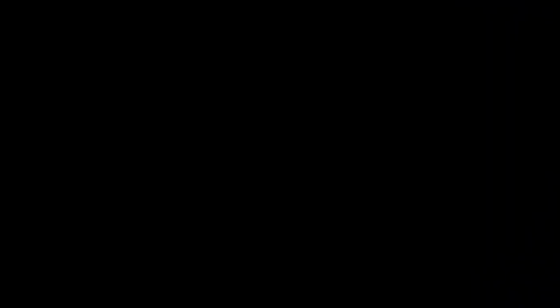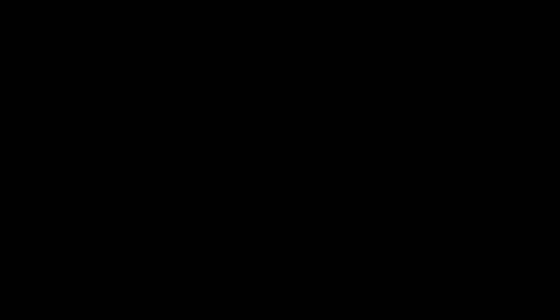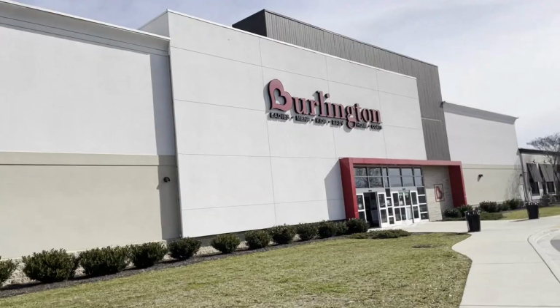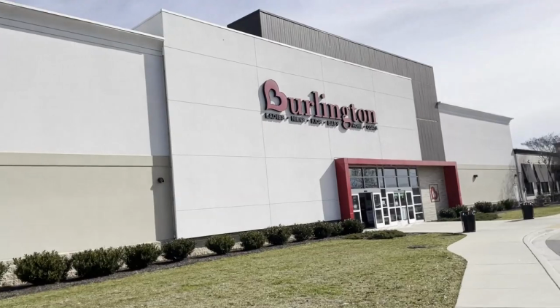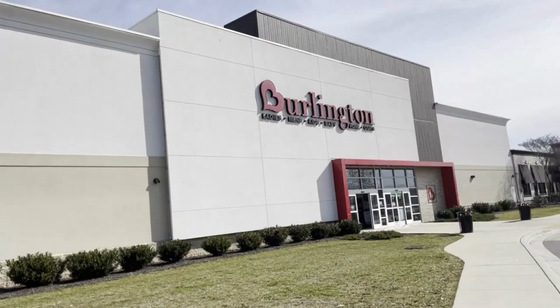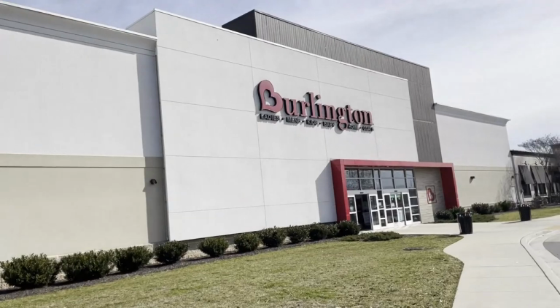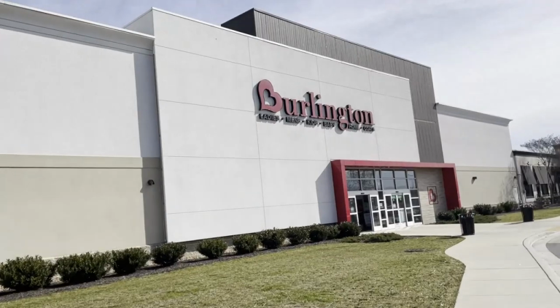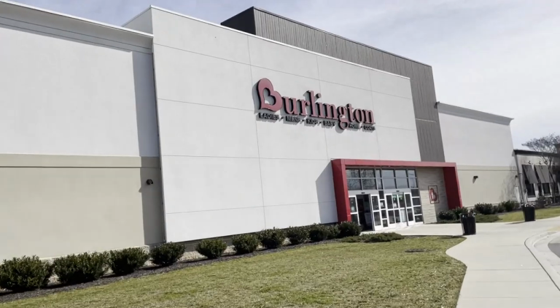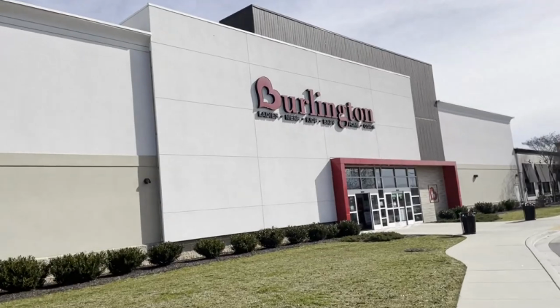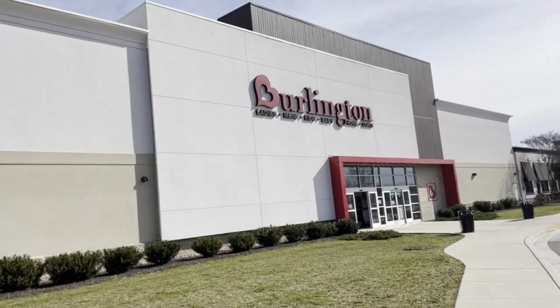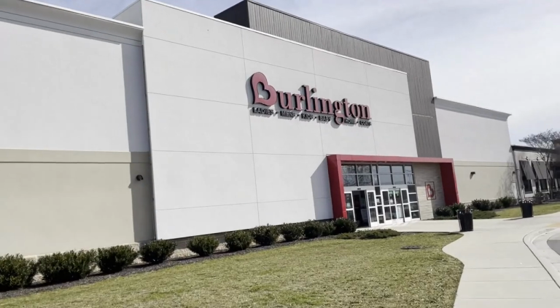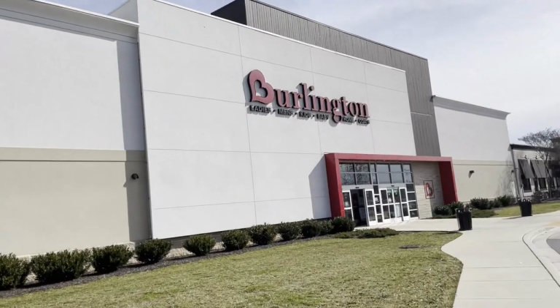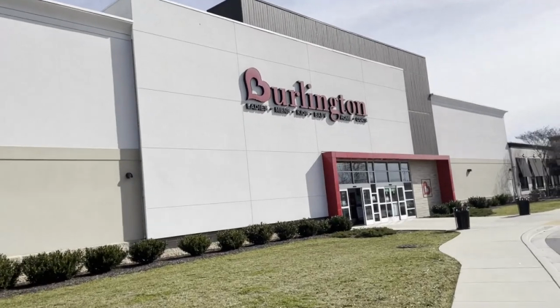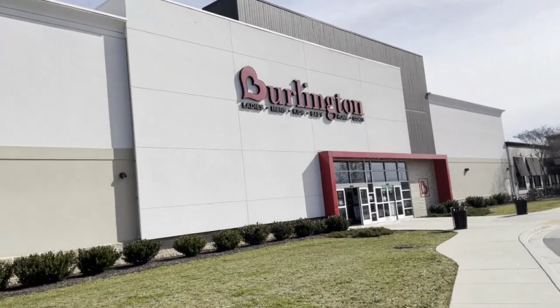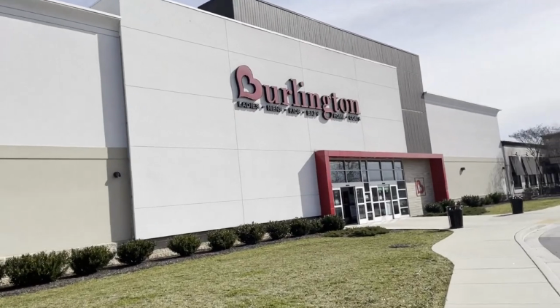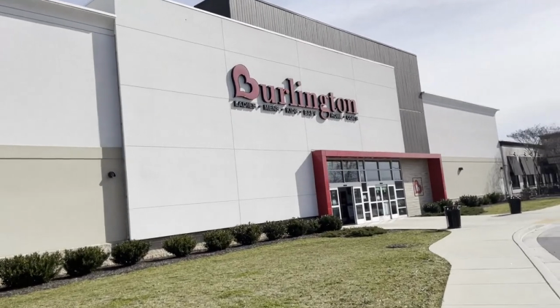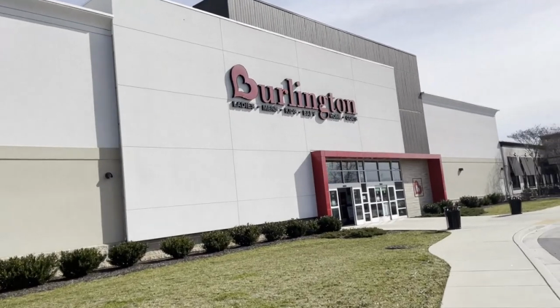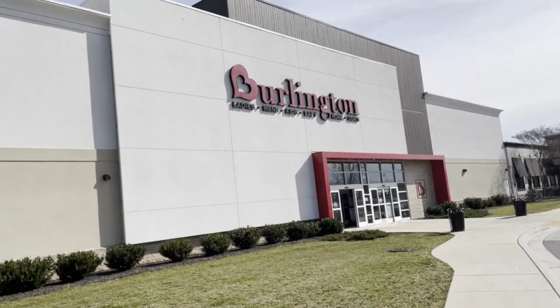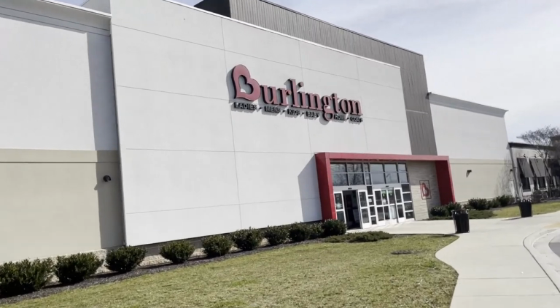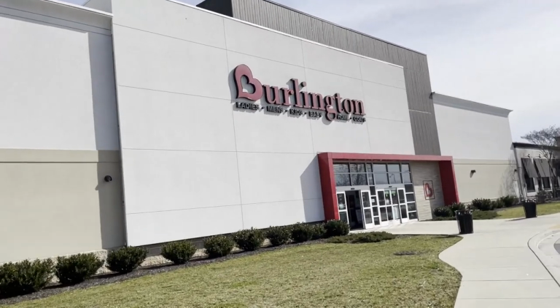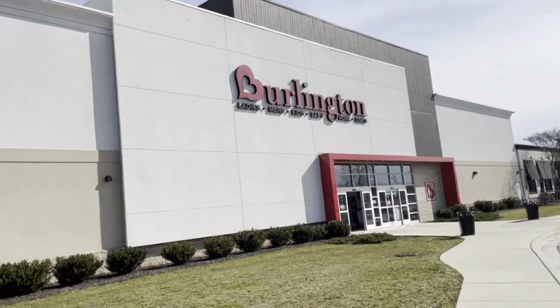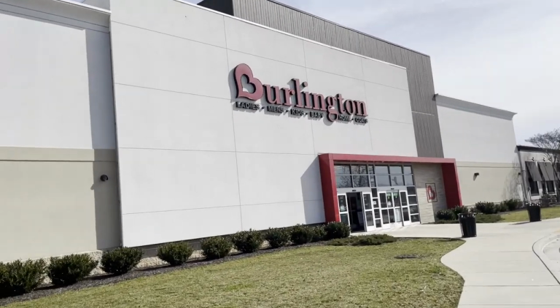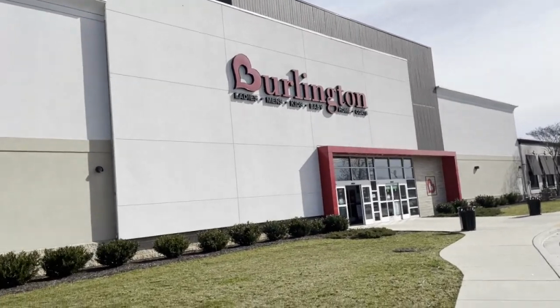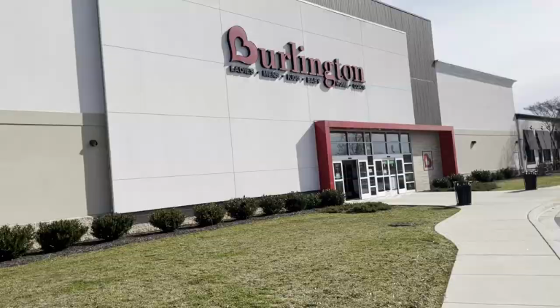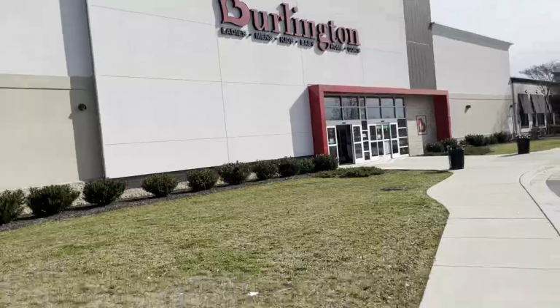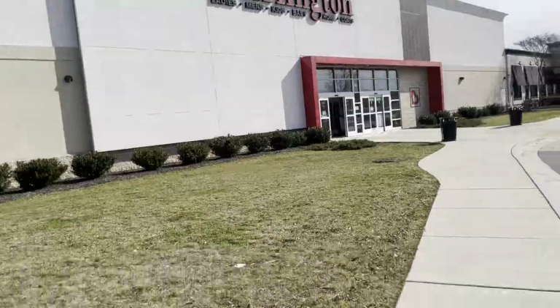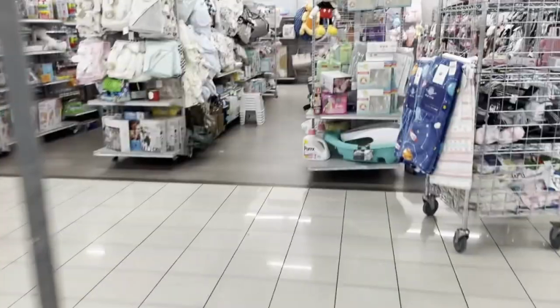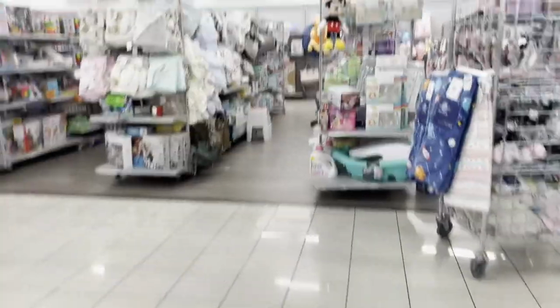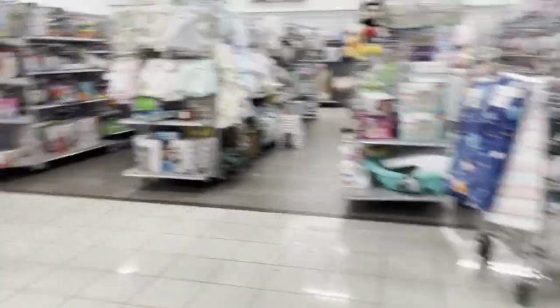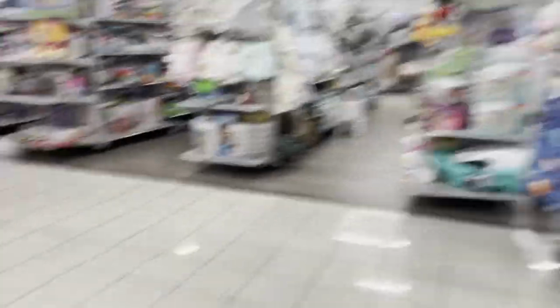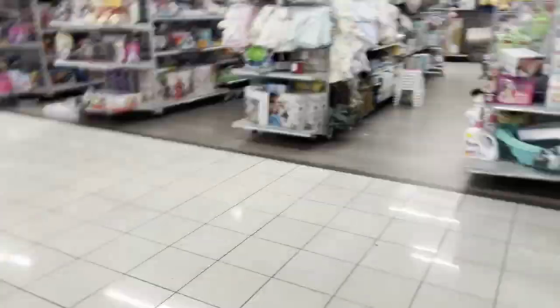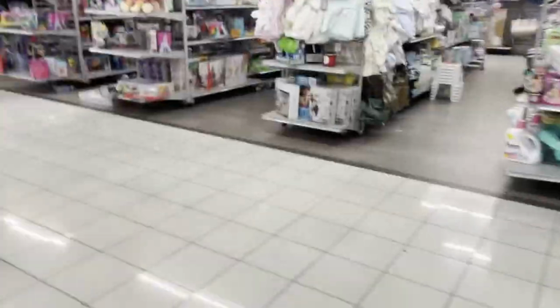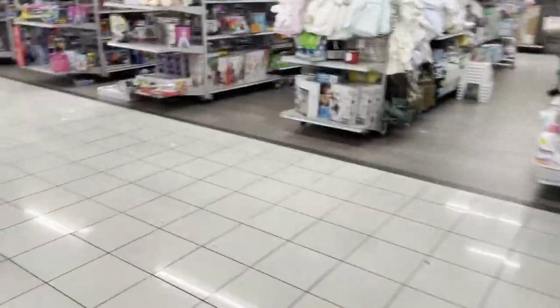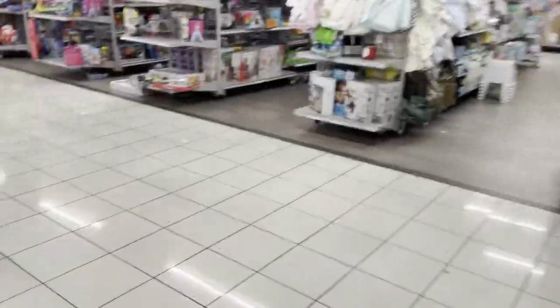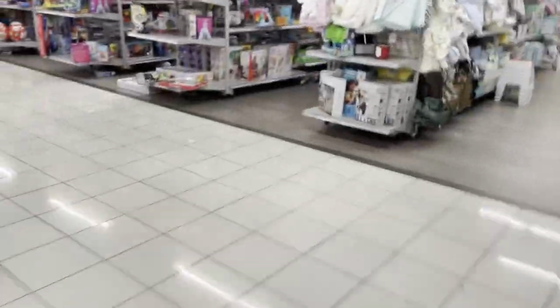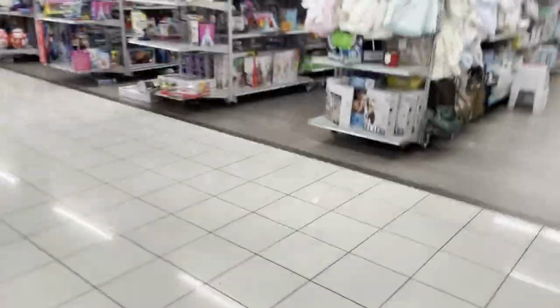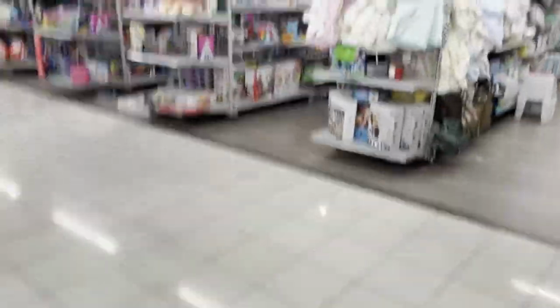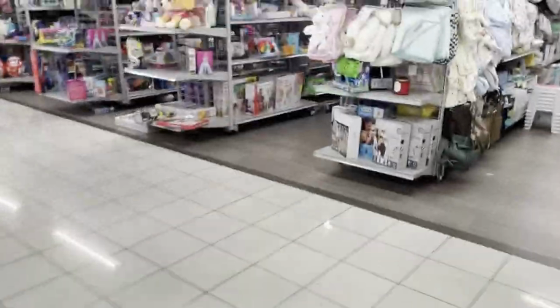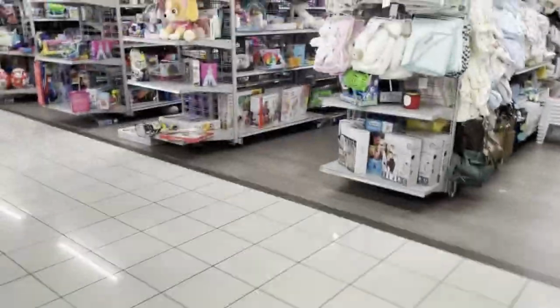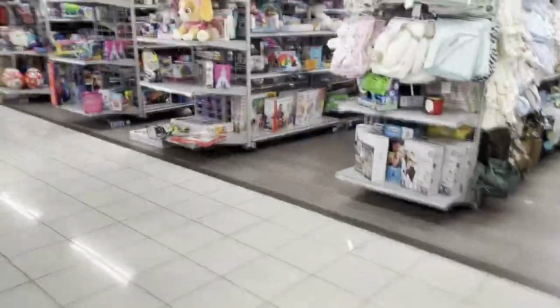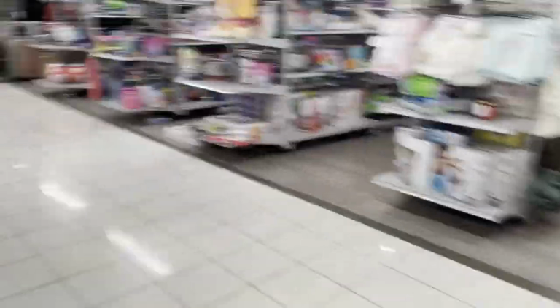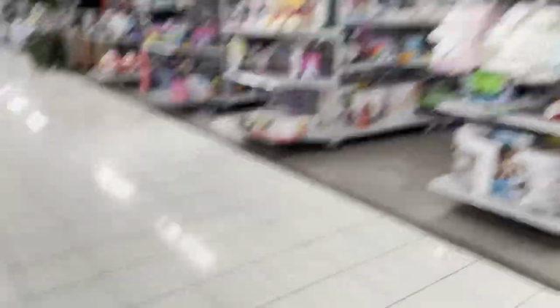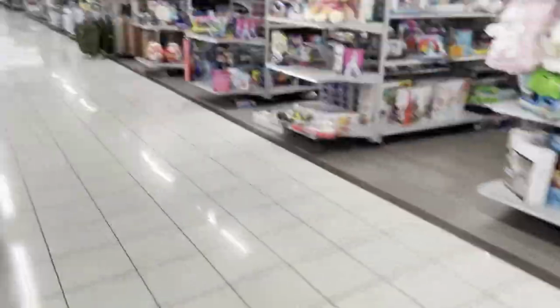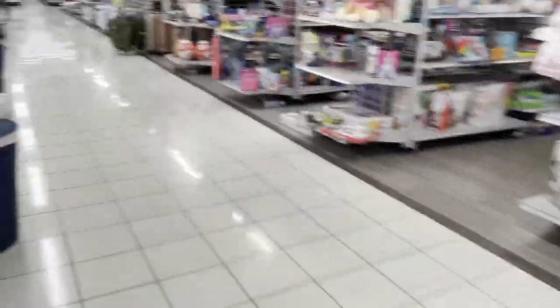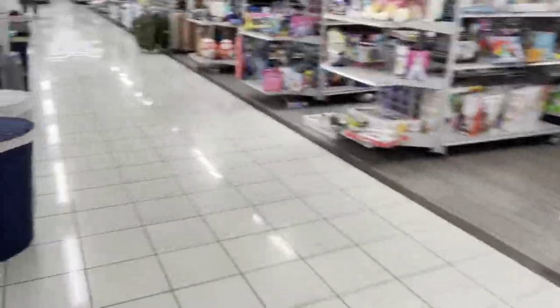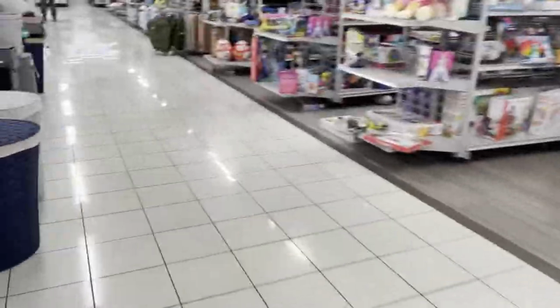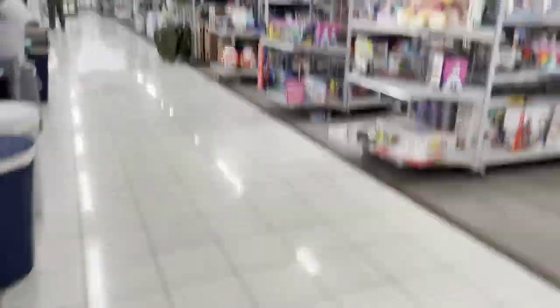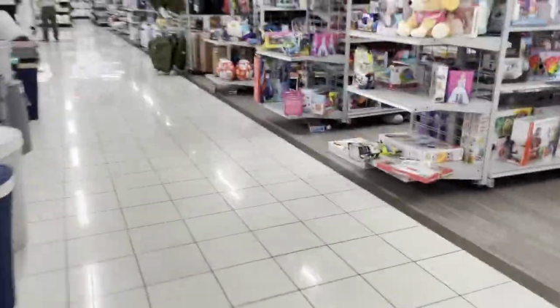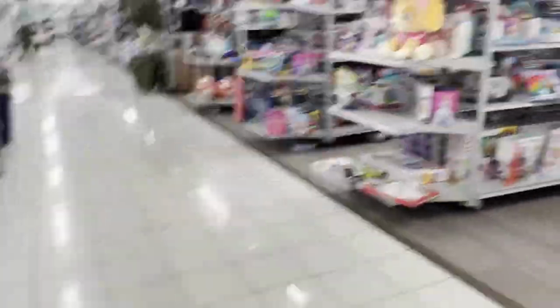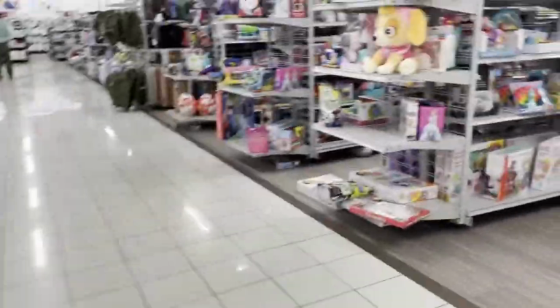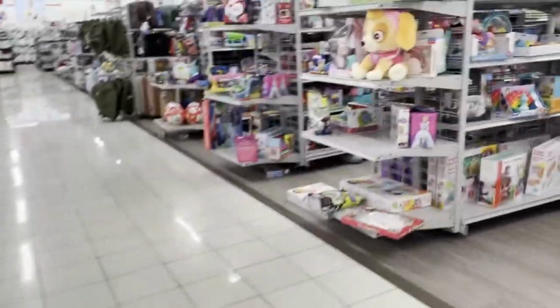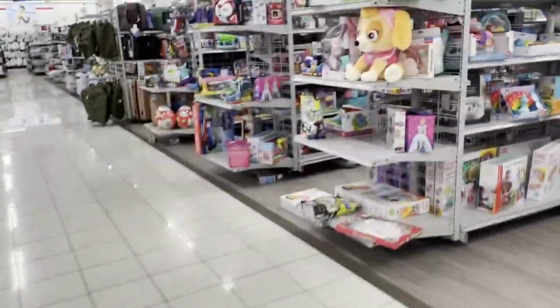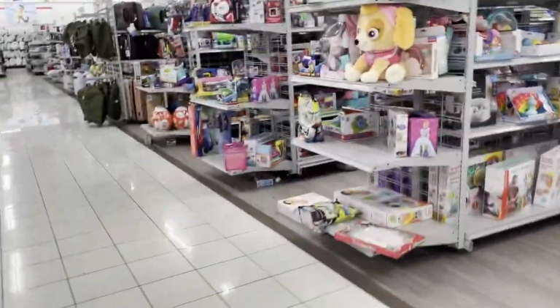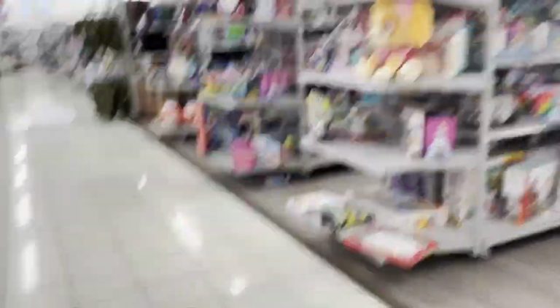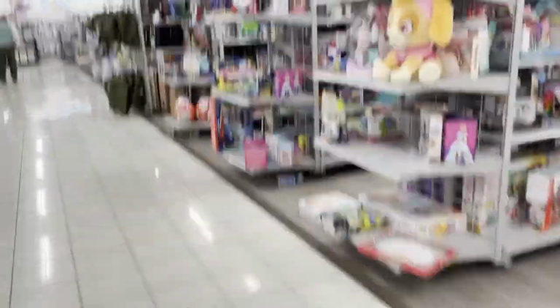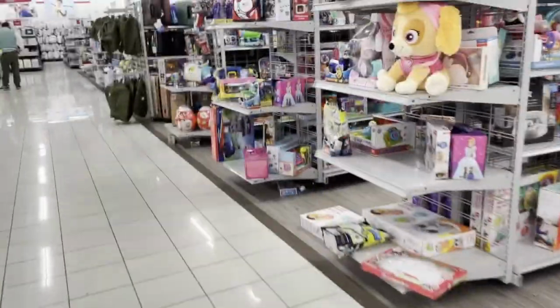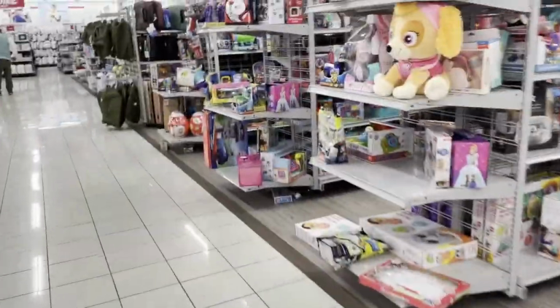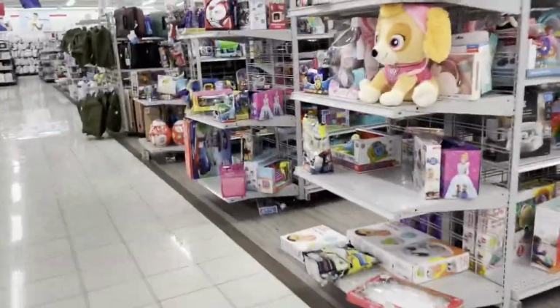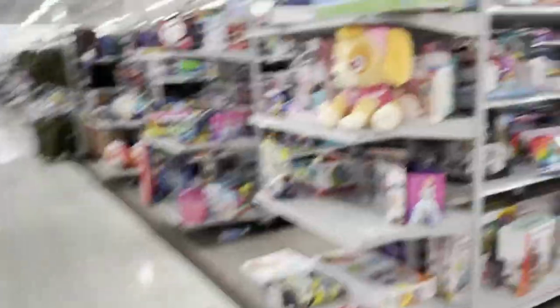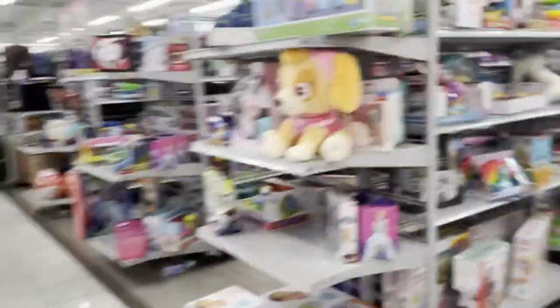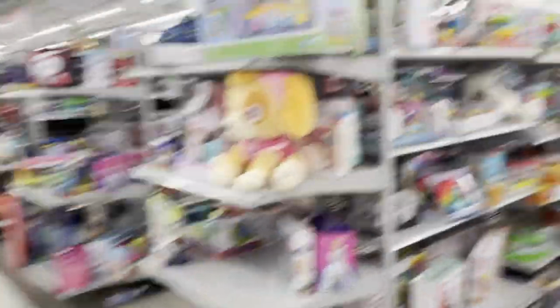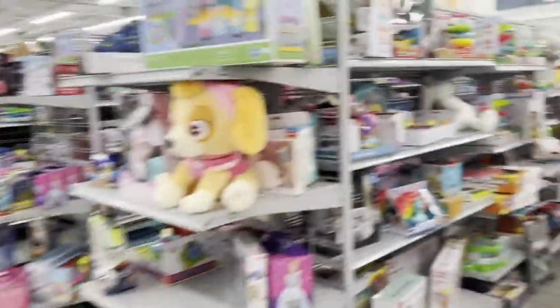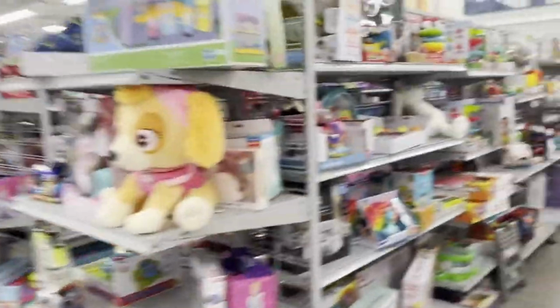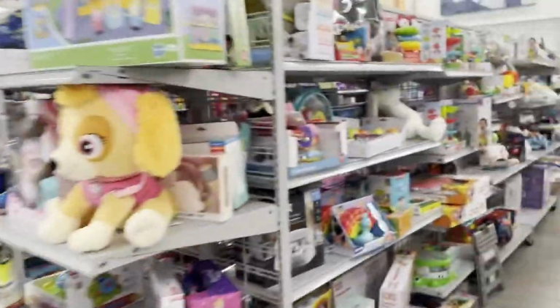Welcome back to Villar. Doing a toy hunt at Burlington. They actually restocked their toy aisles here at Burlington.